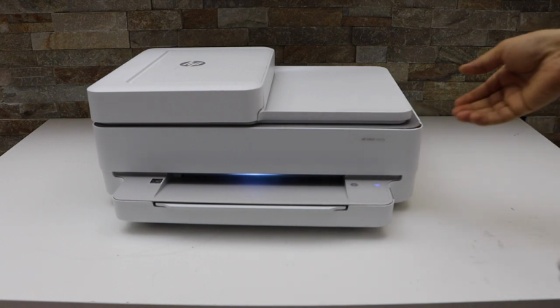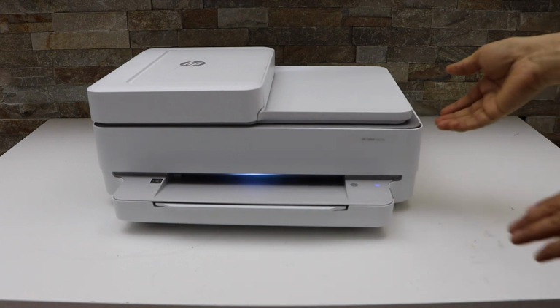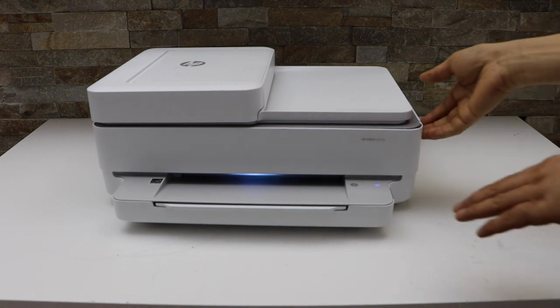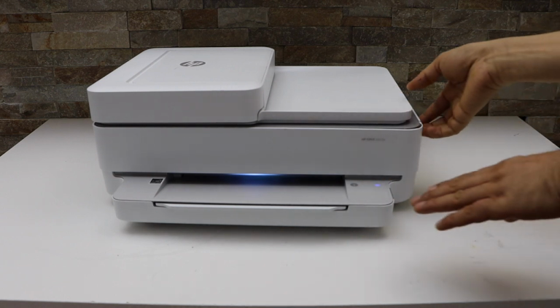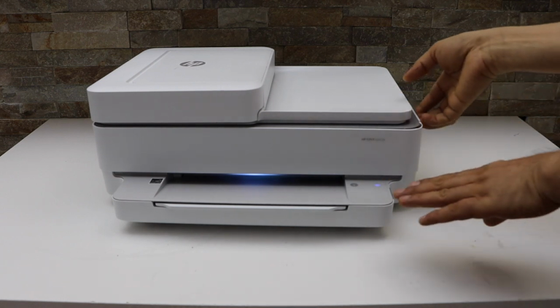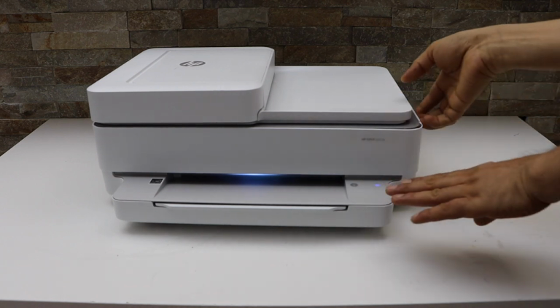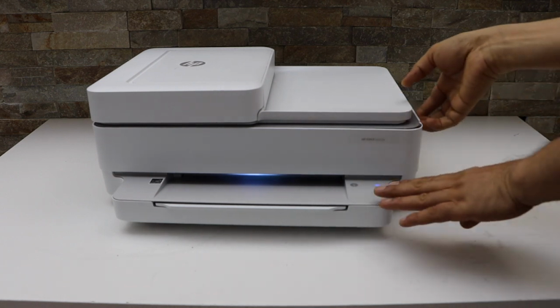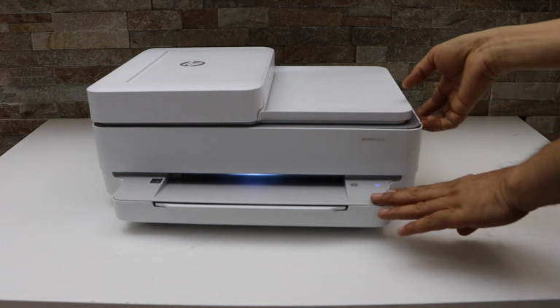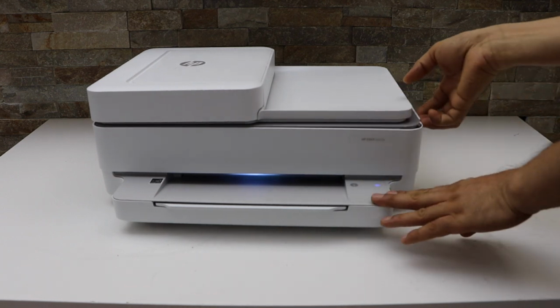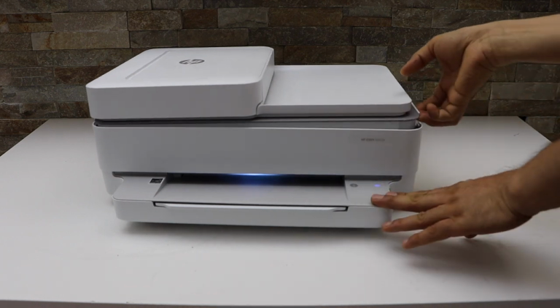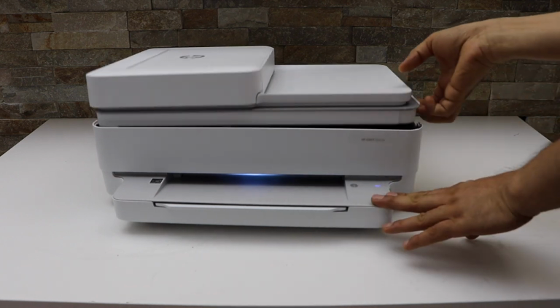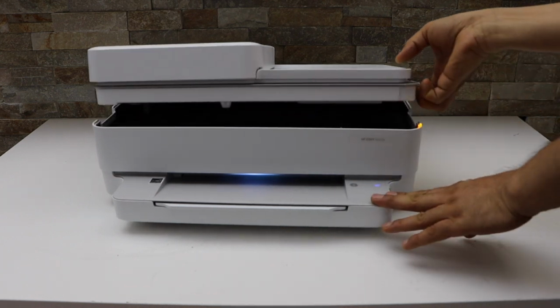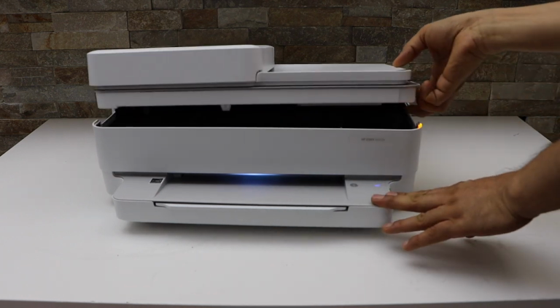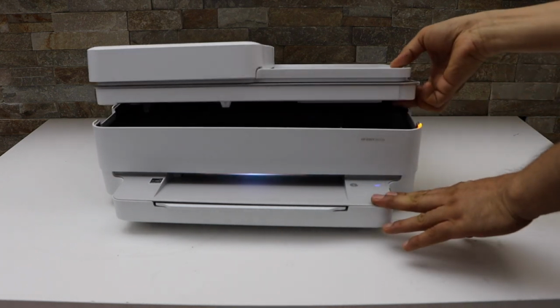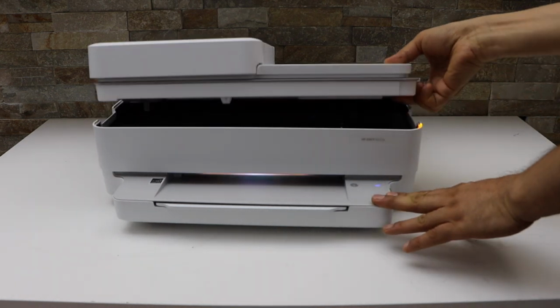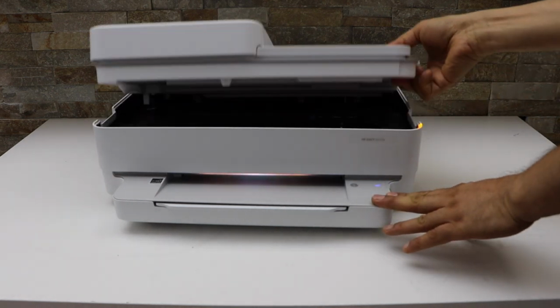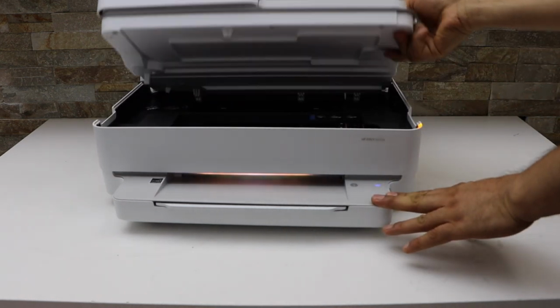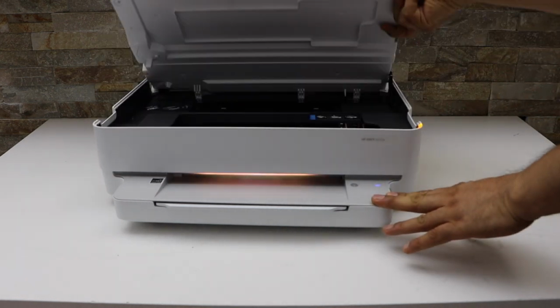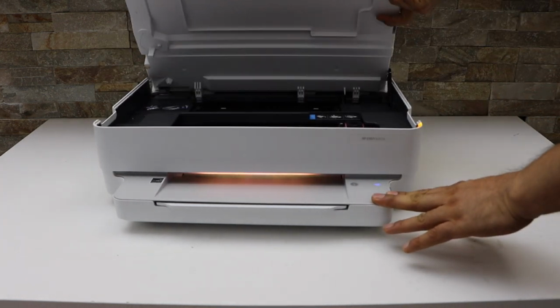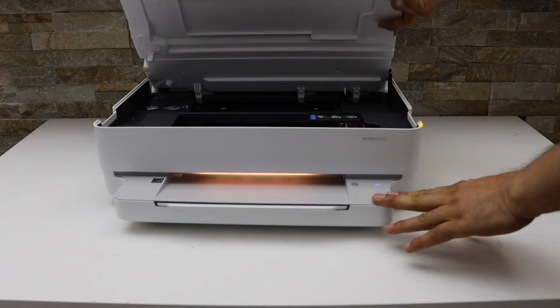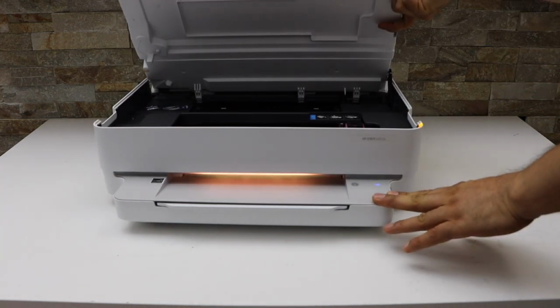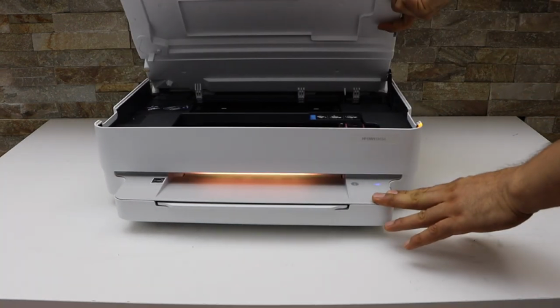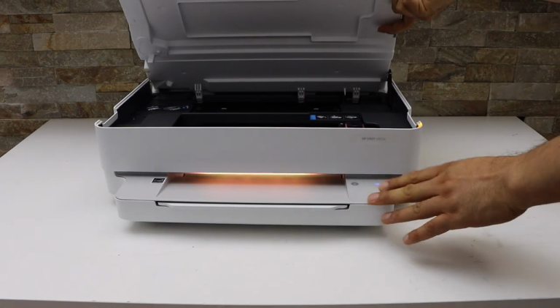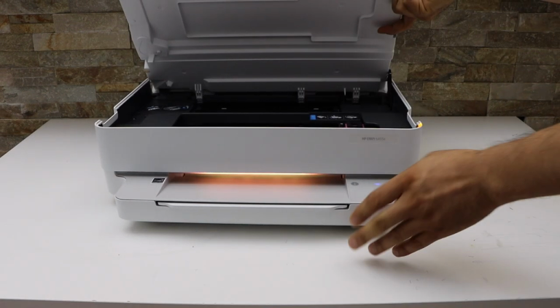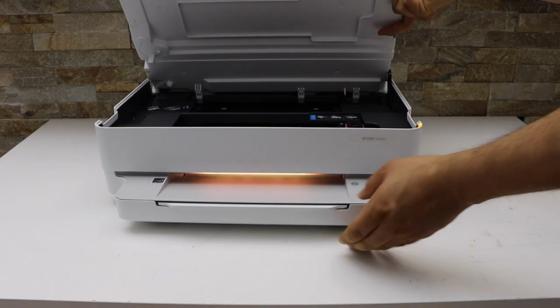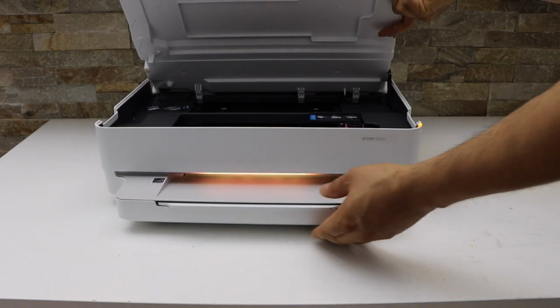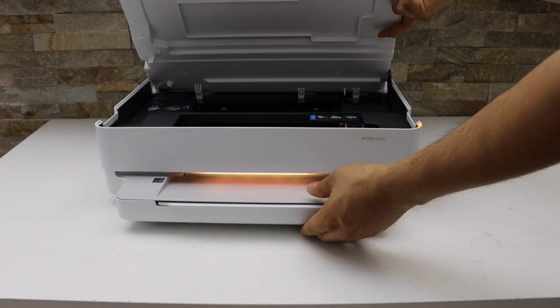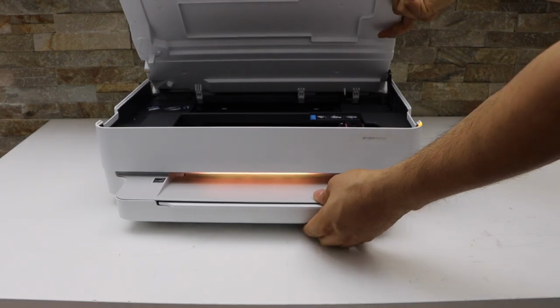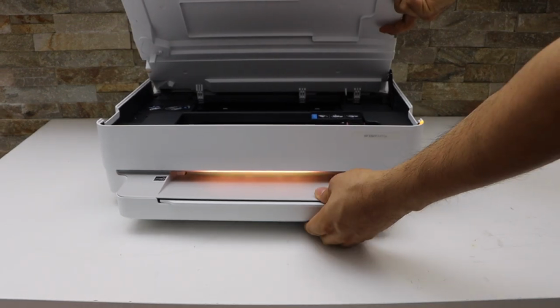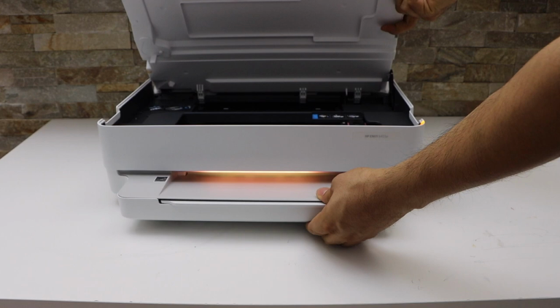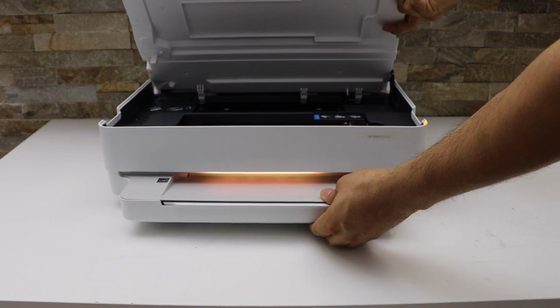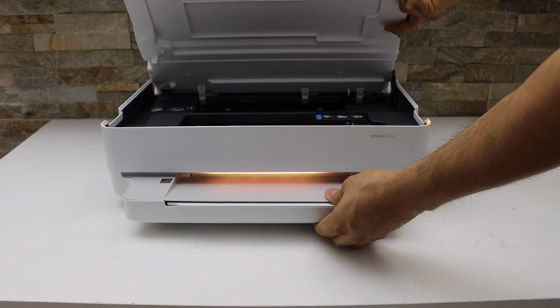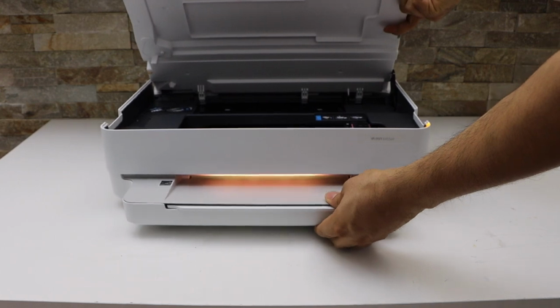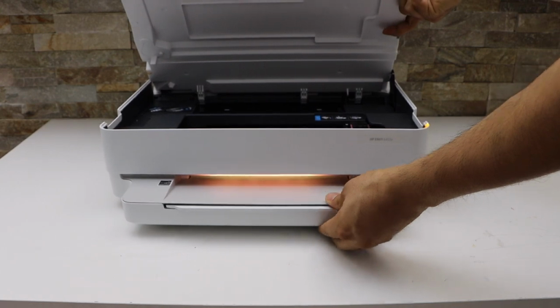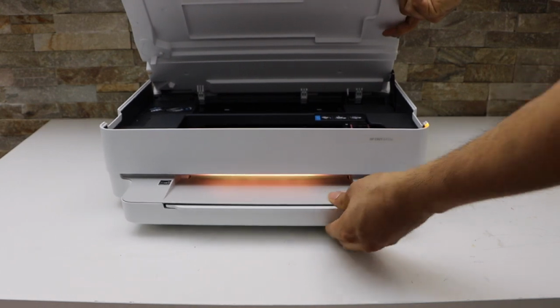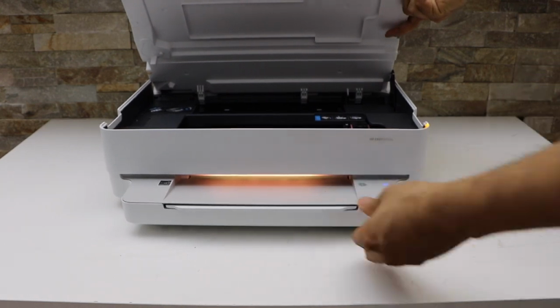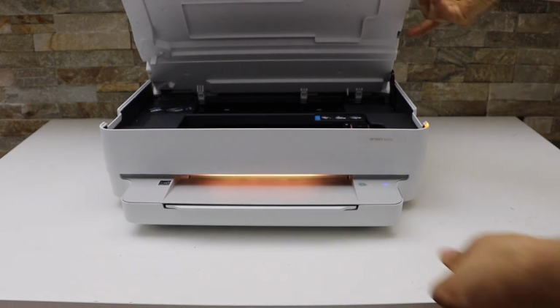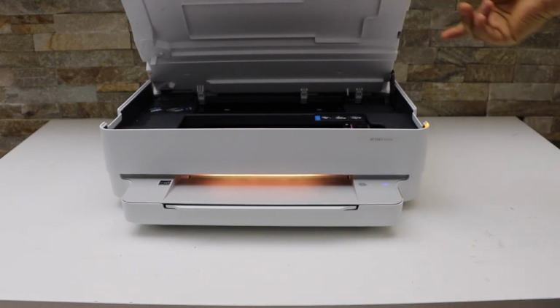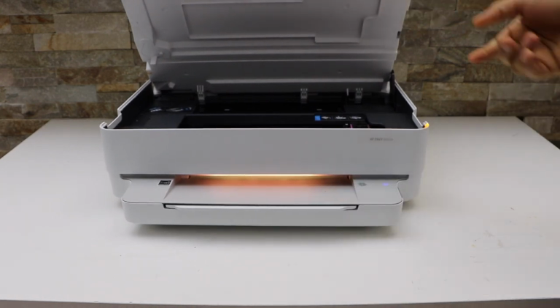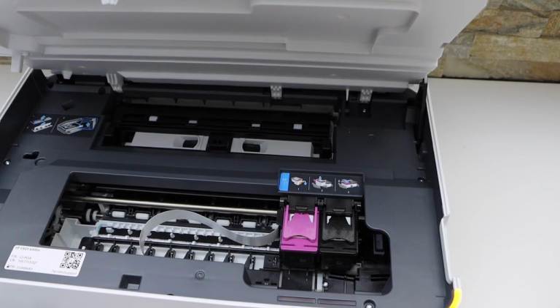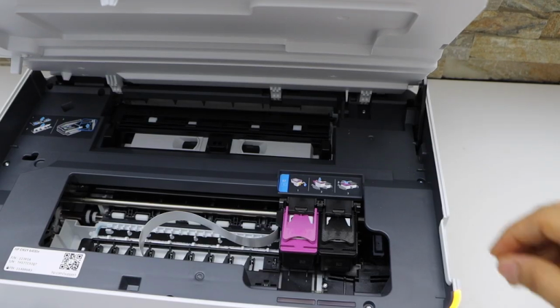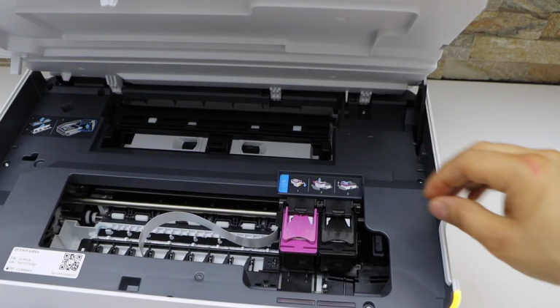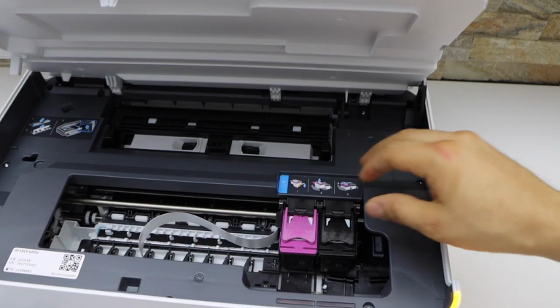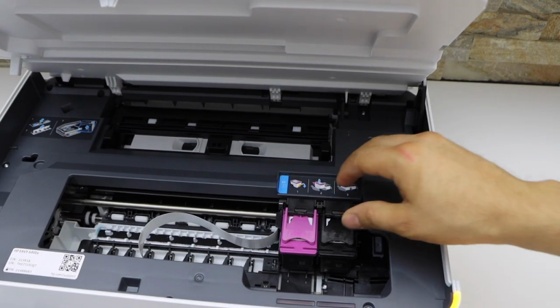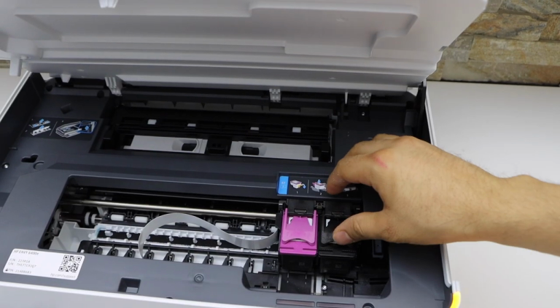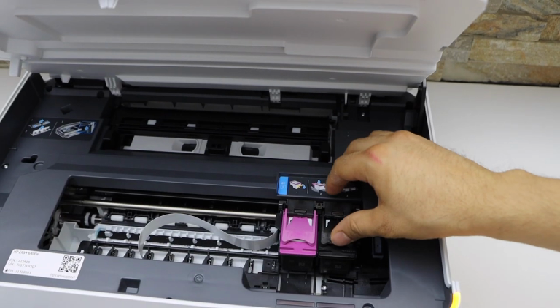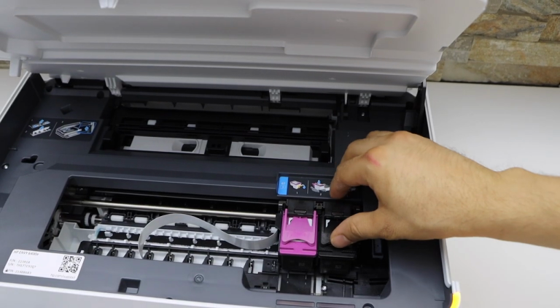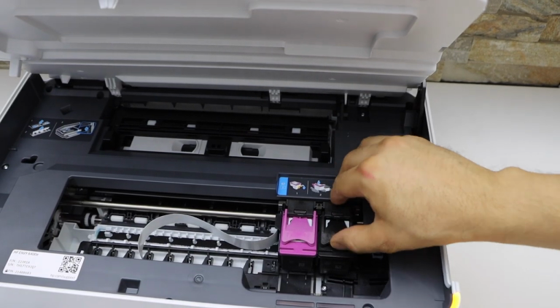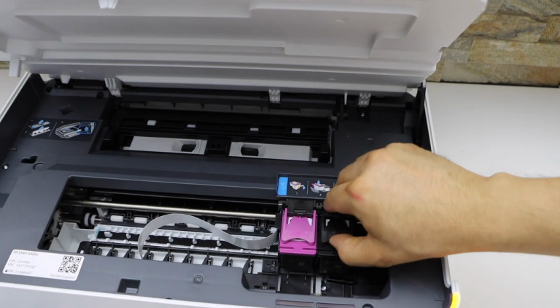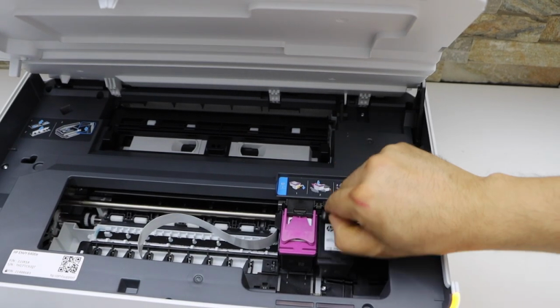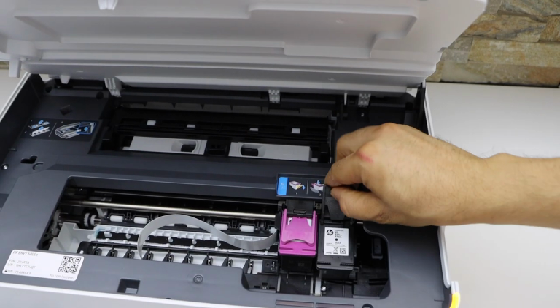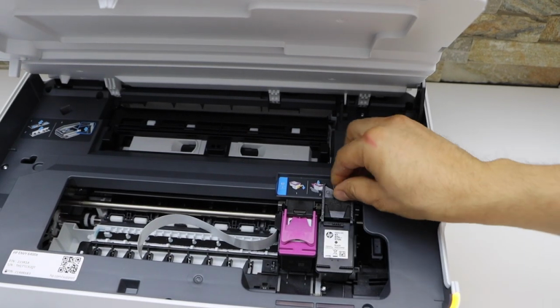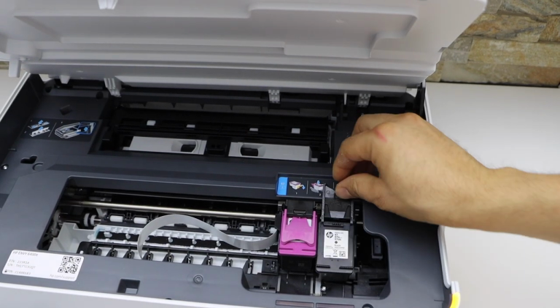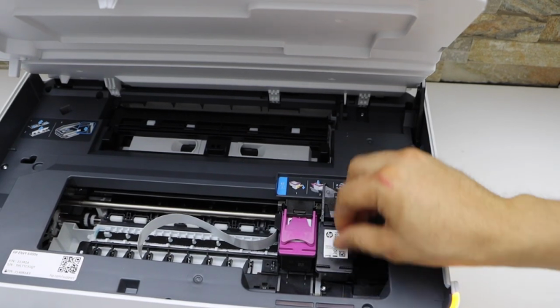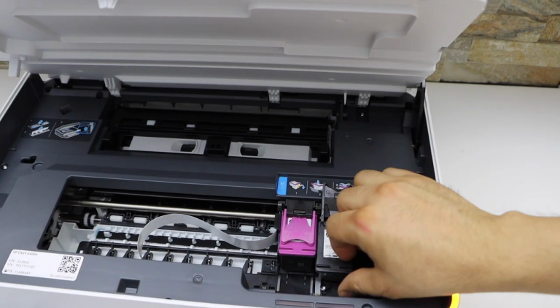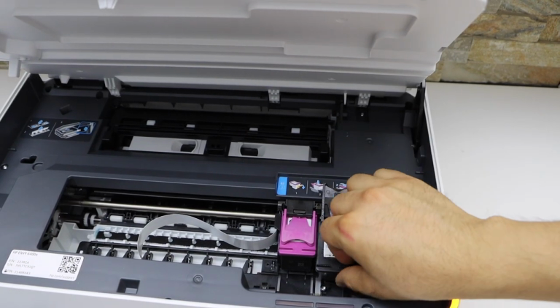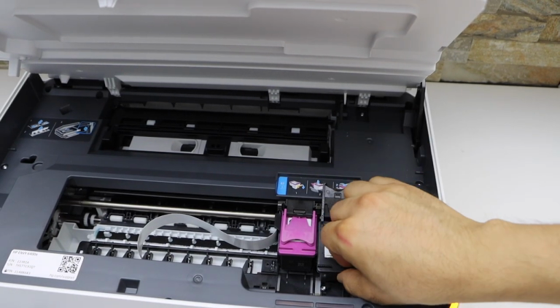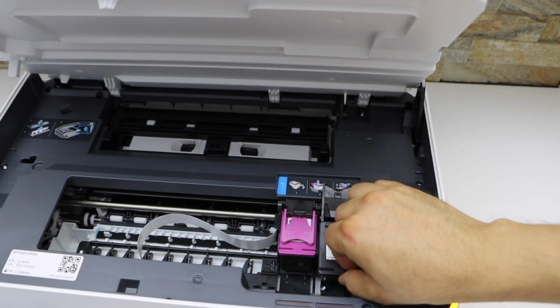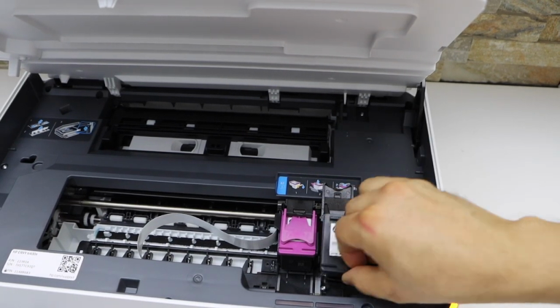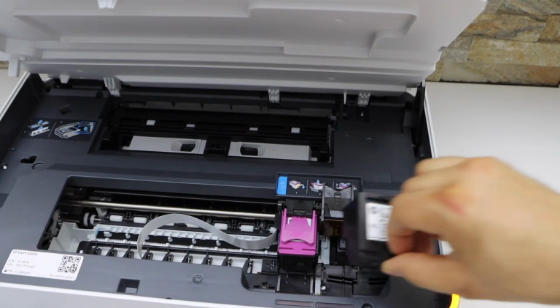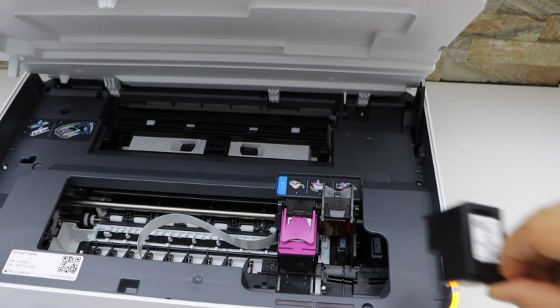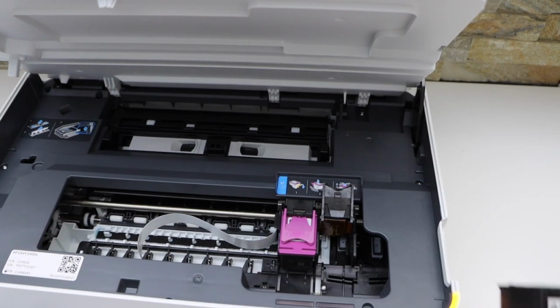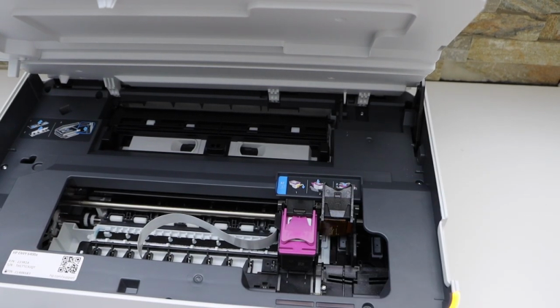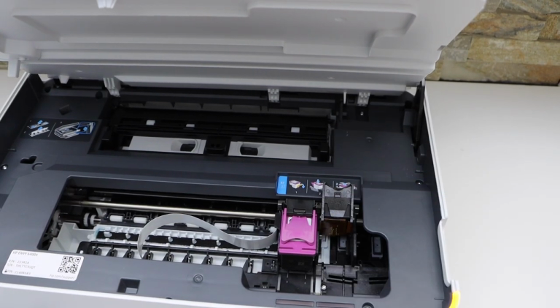Now lift this section. Then open the lock and take the ink cartridge out.